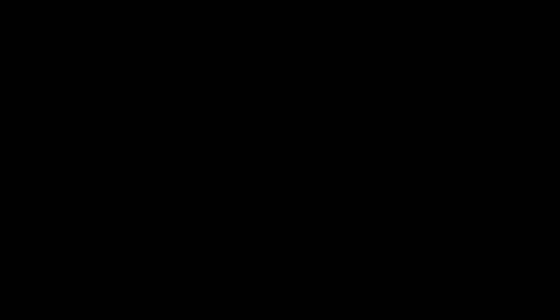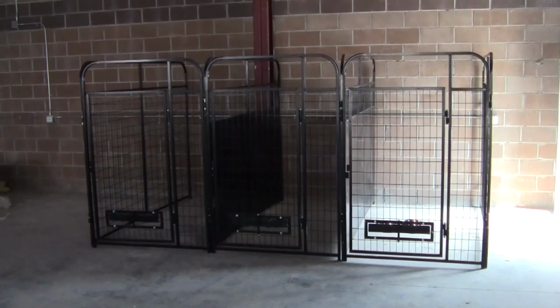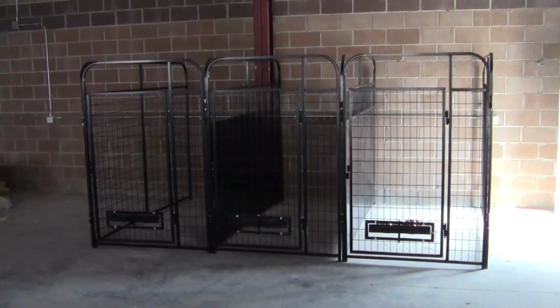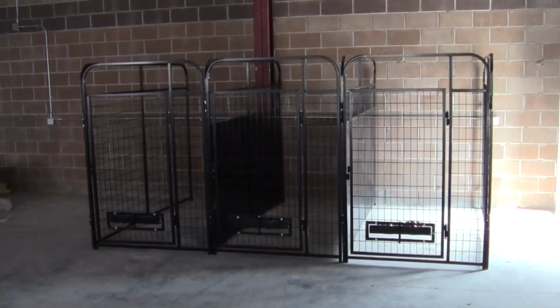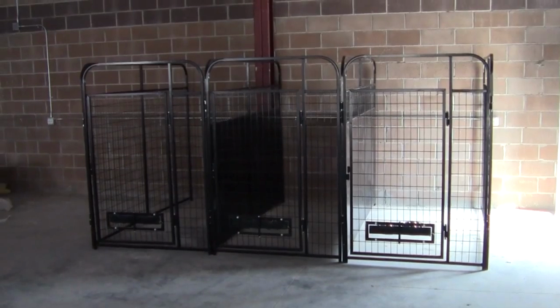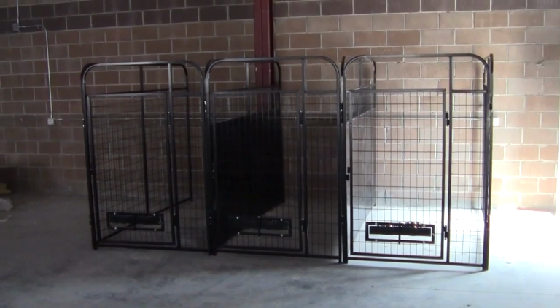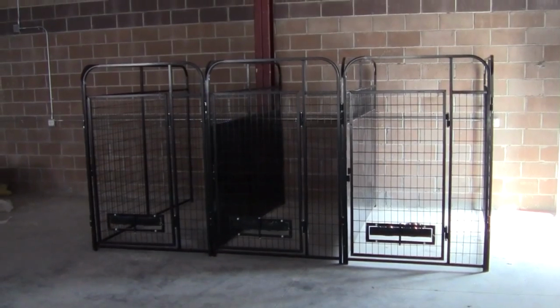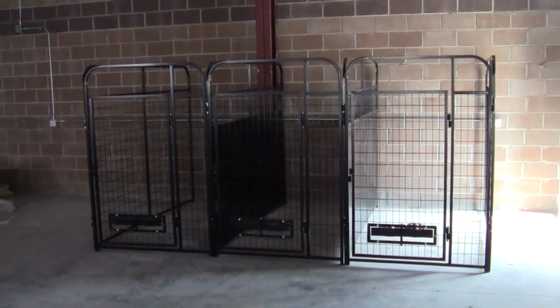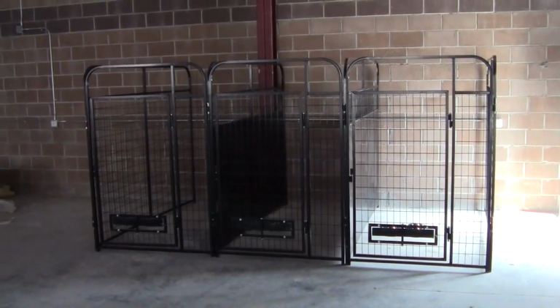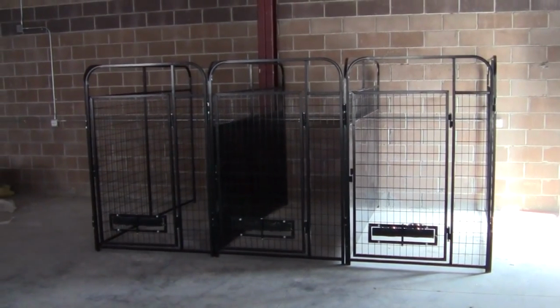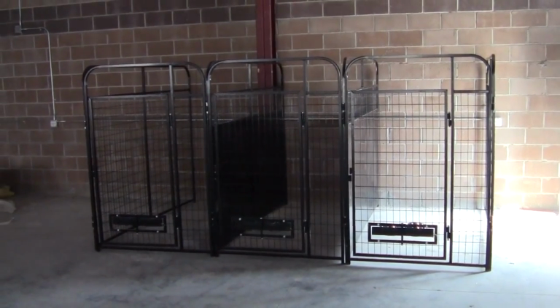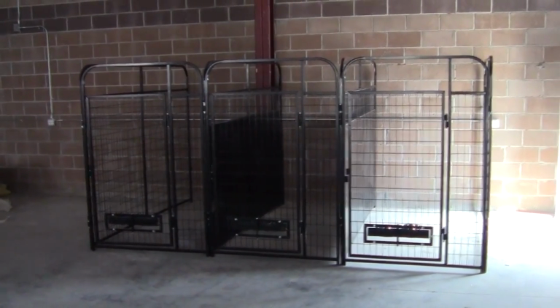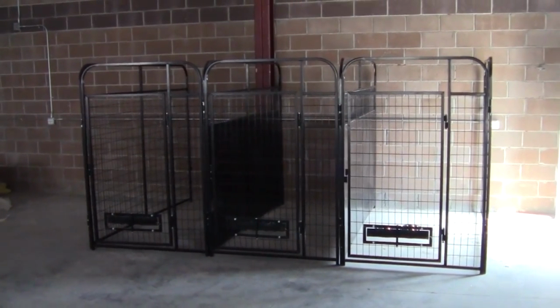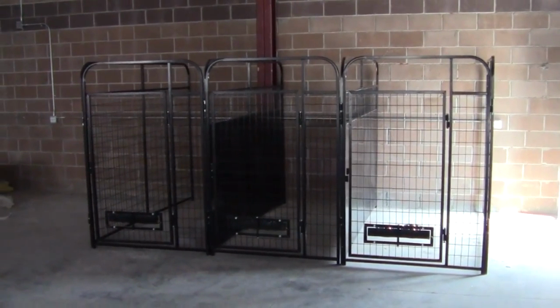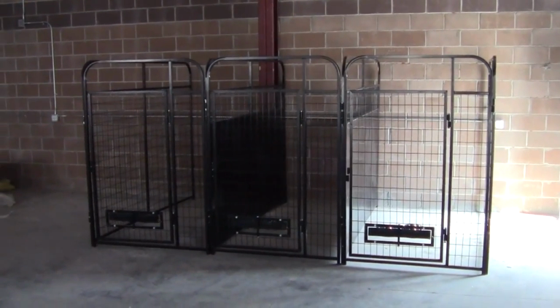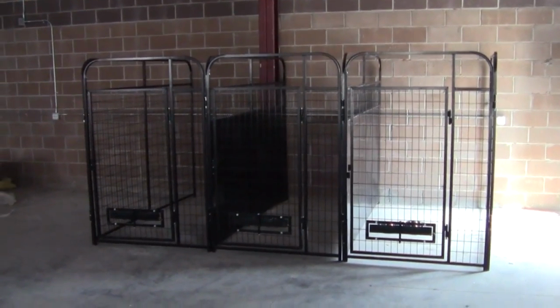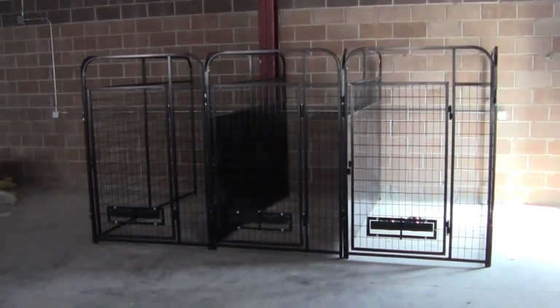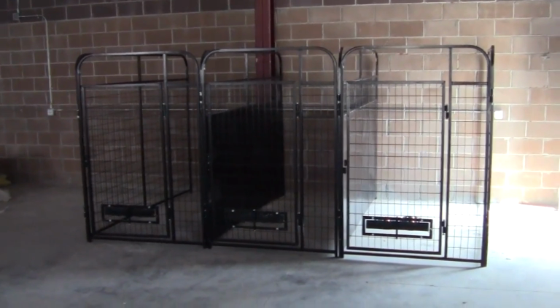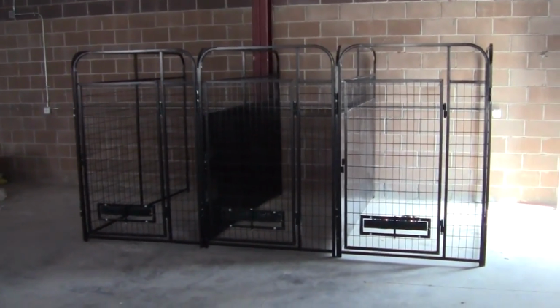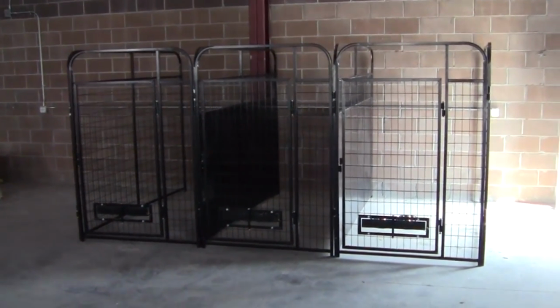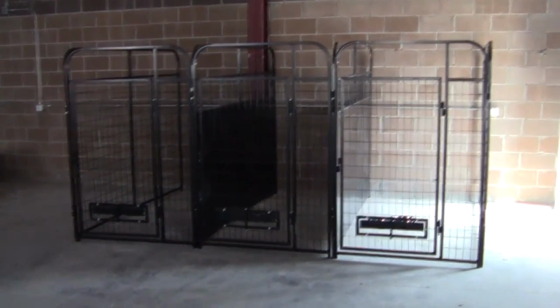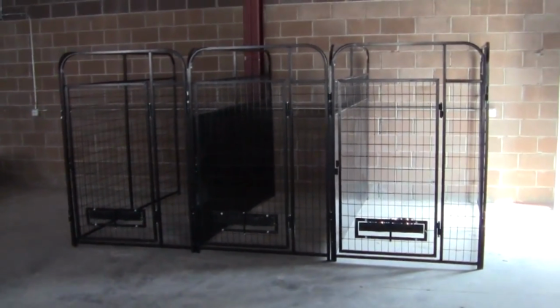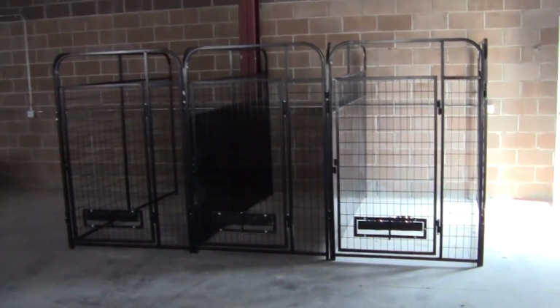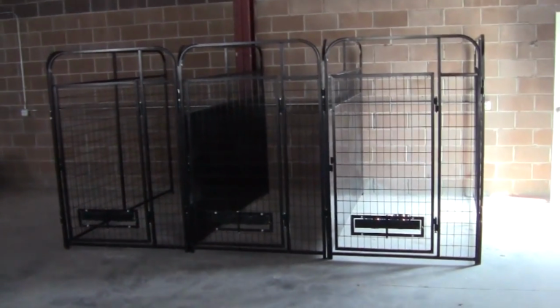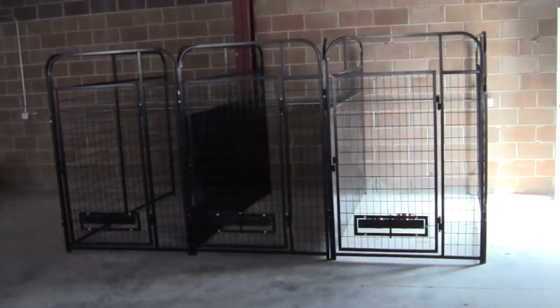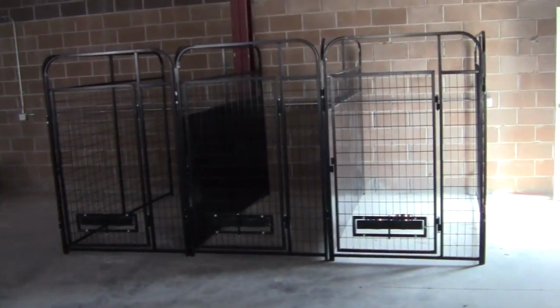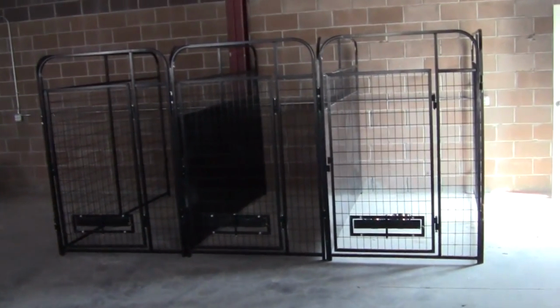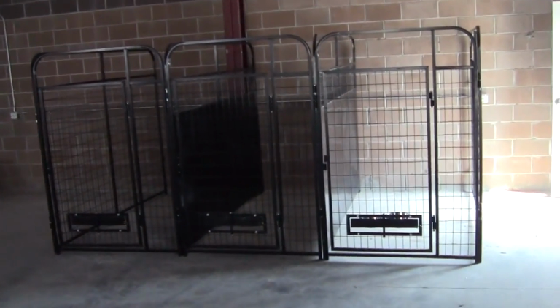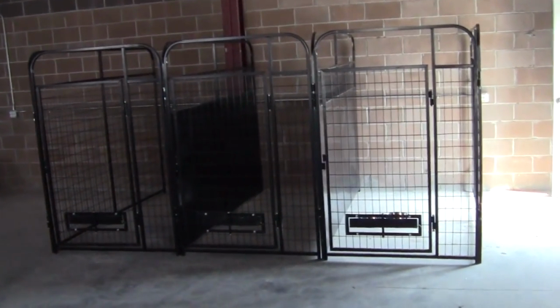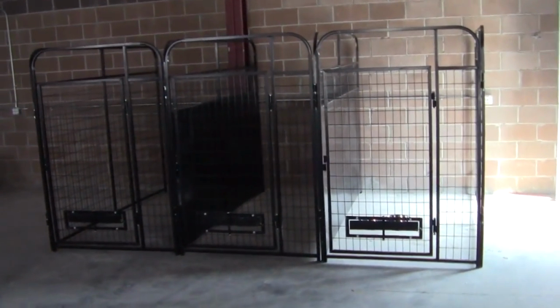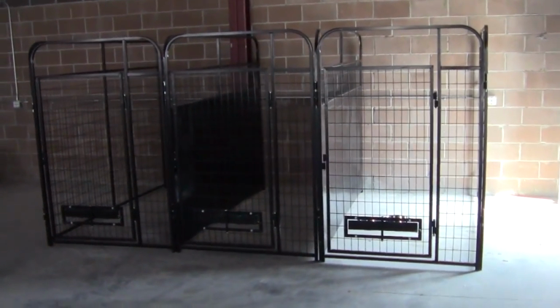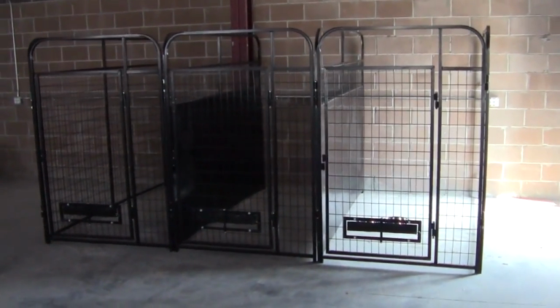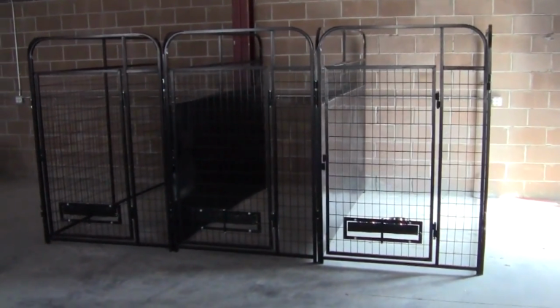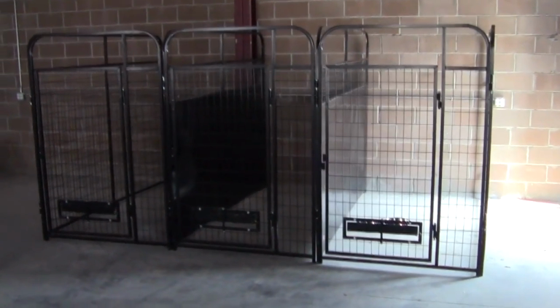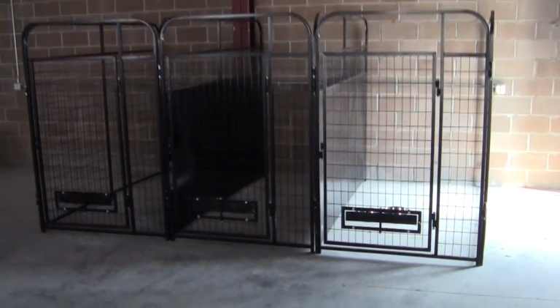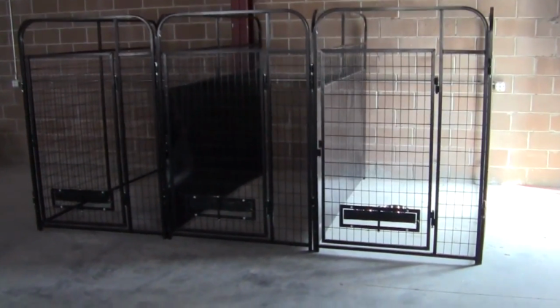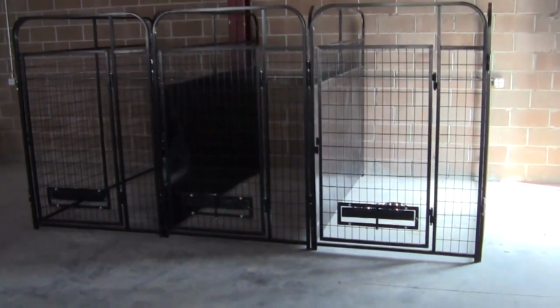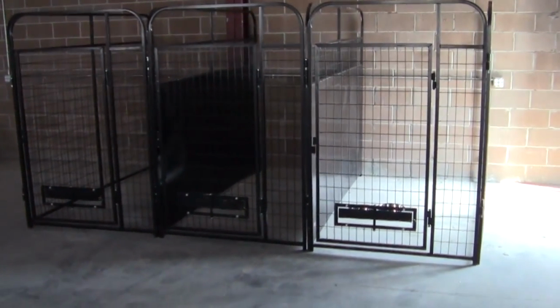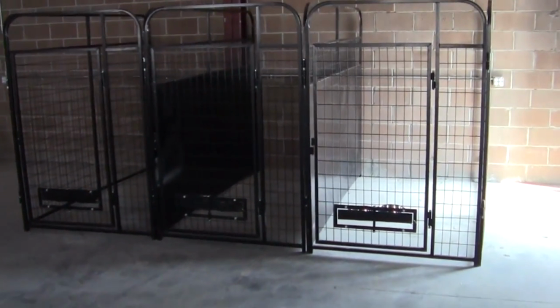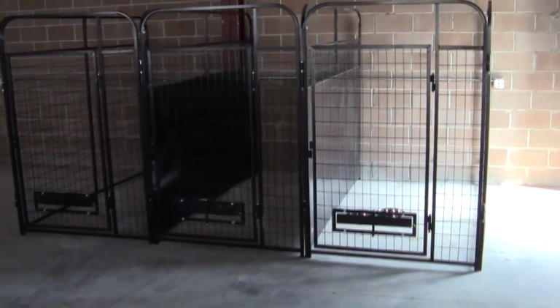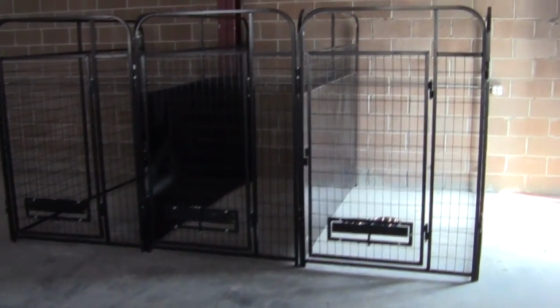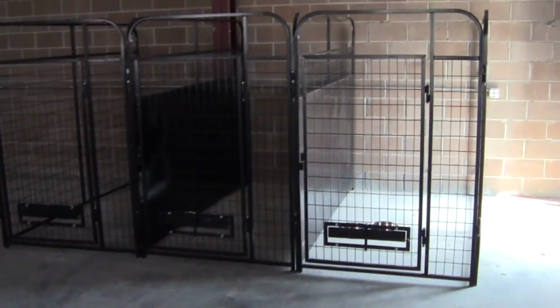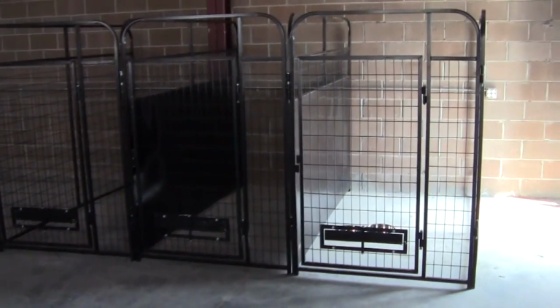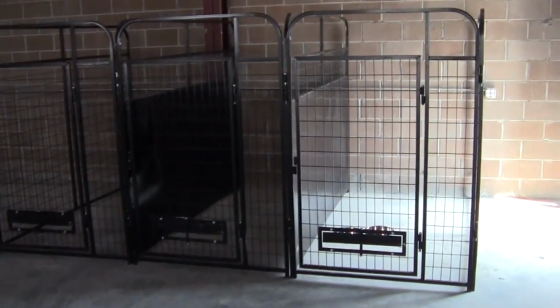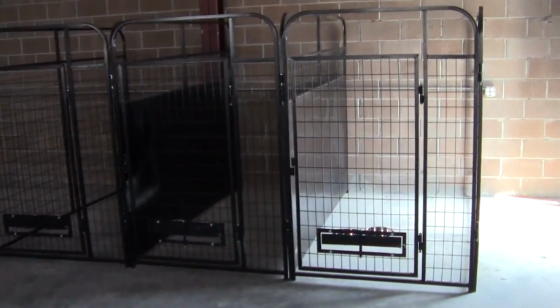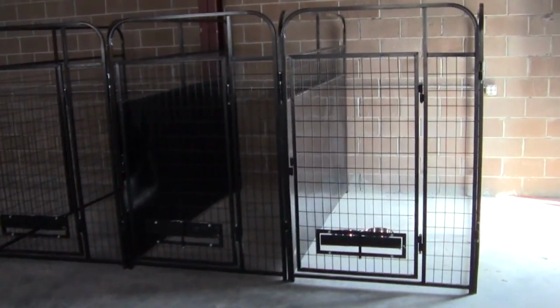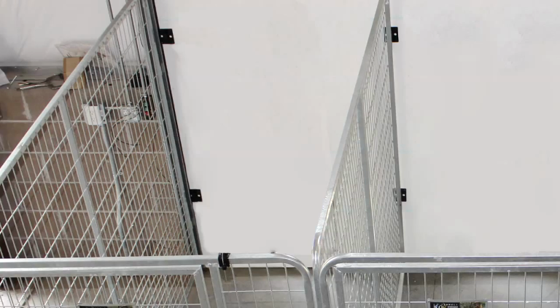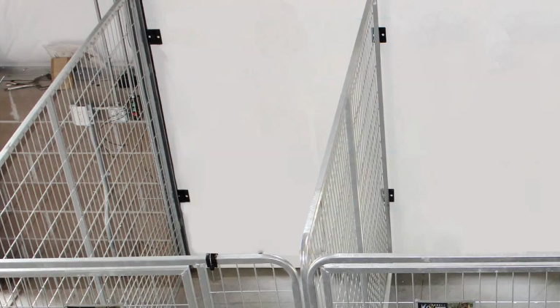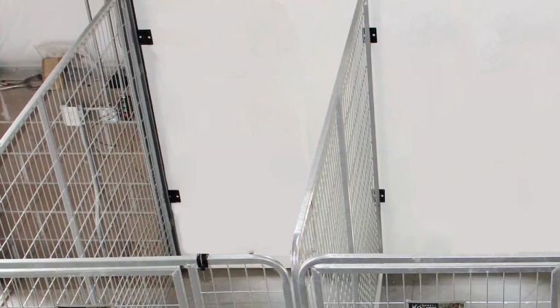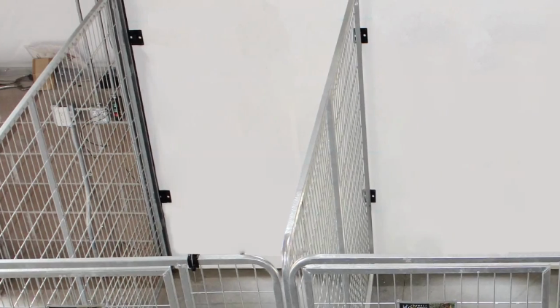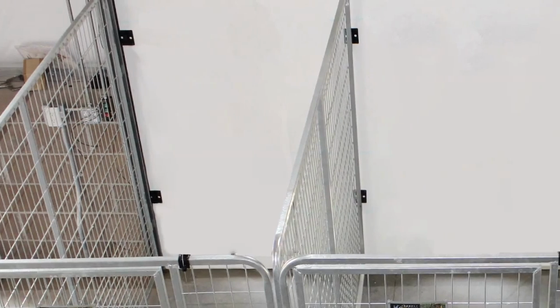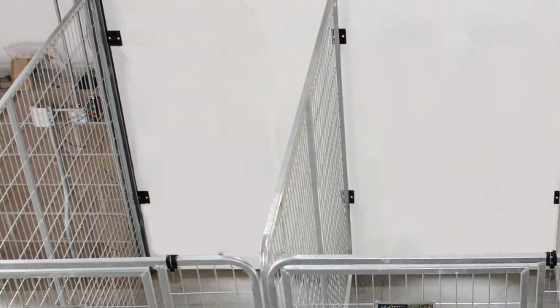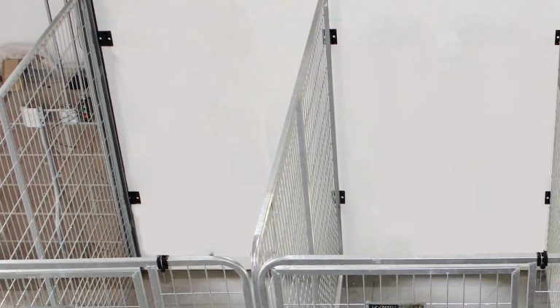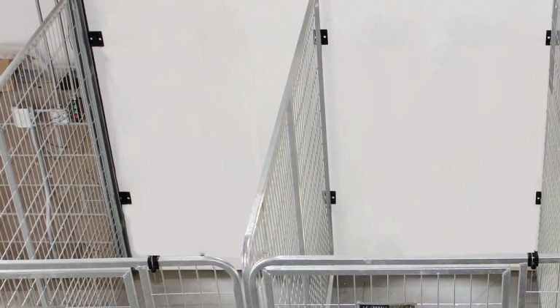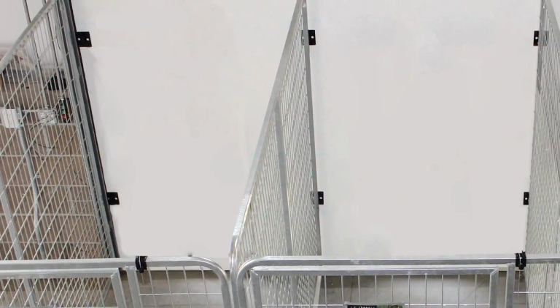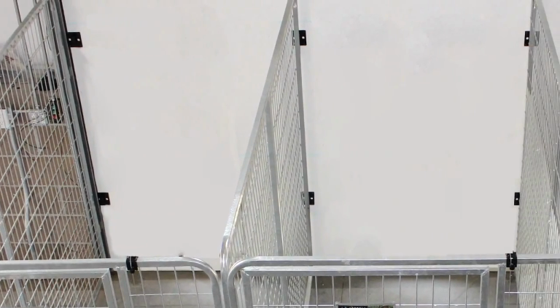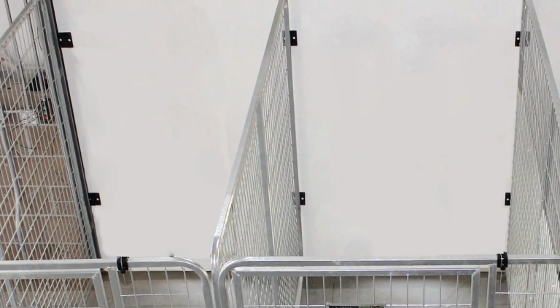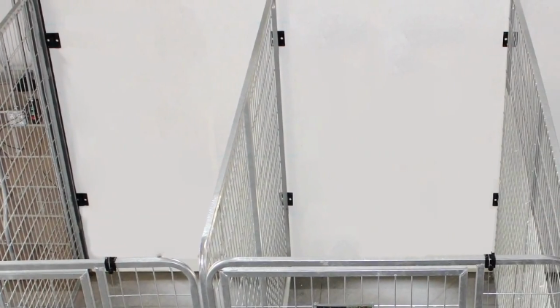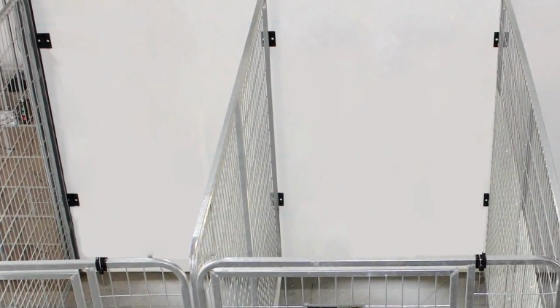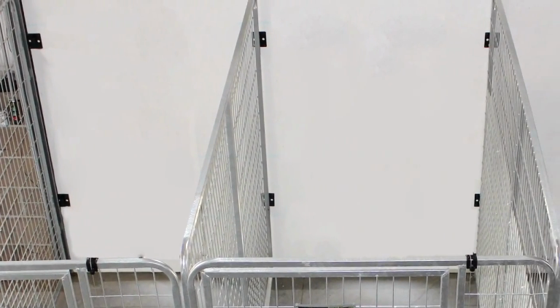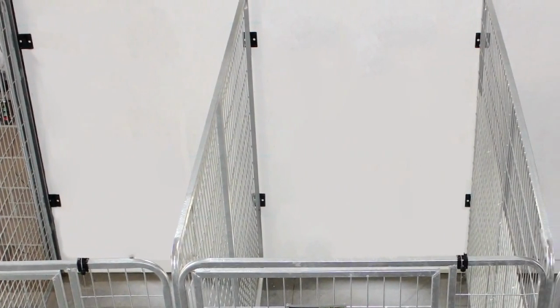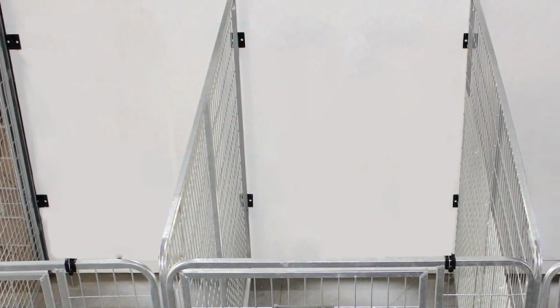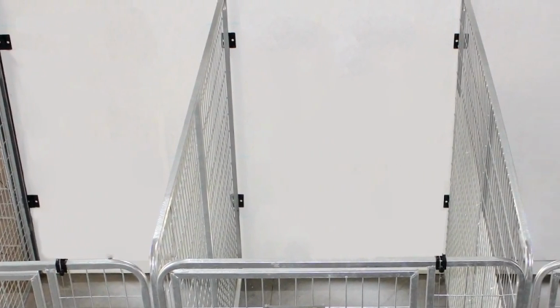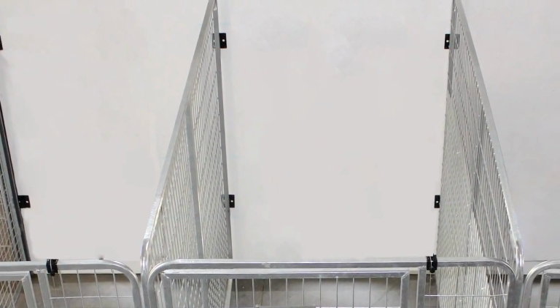If you have a wall, fence, or side of the garage that you would like to use as part of your run, K9 Kennels has just the thing for you.